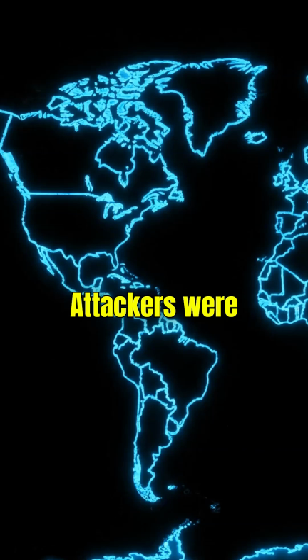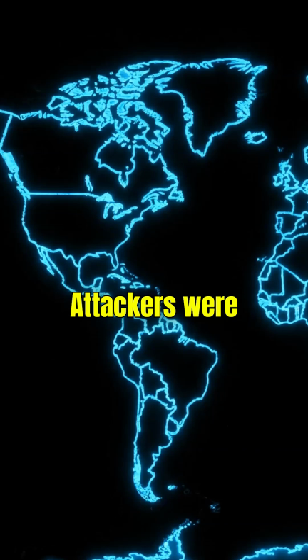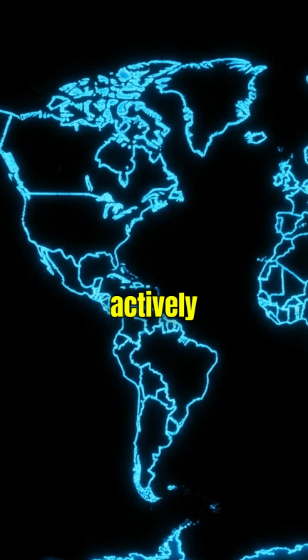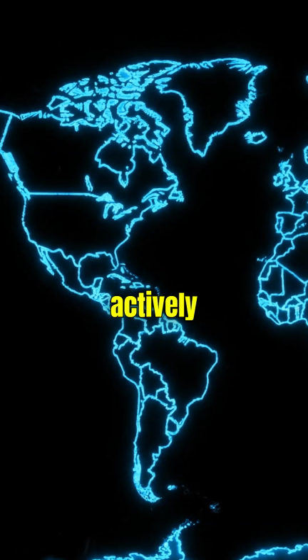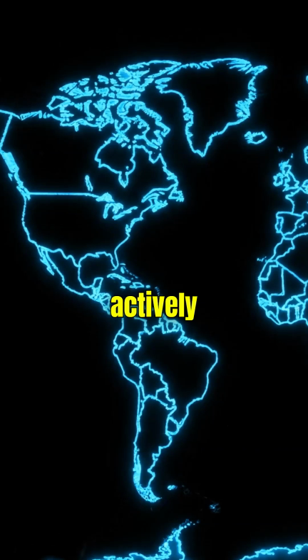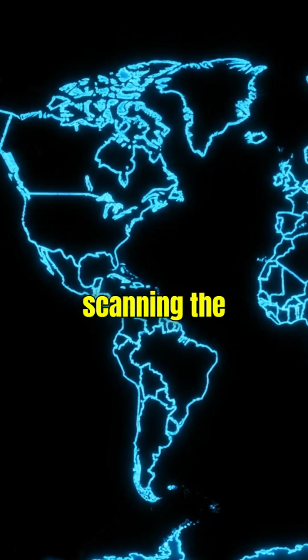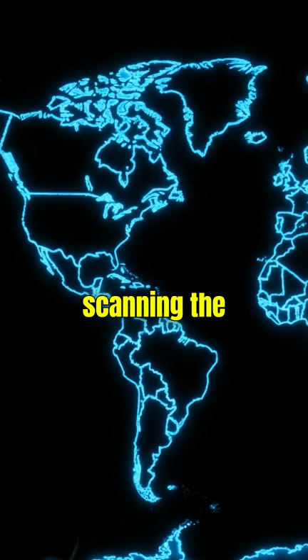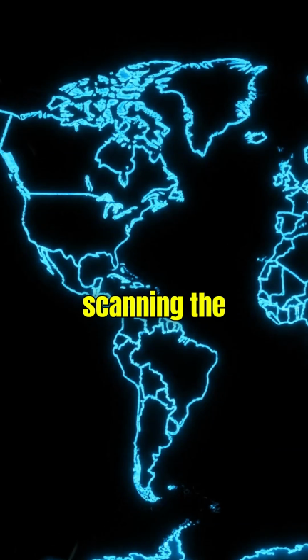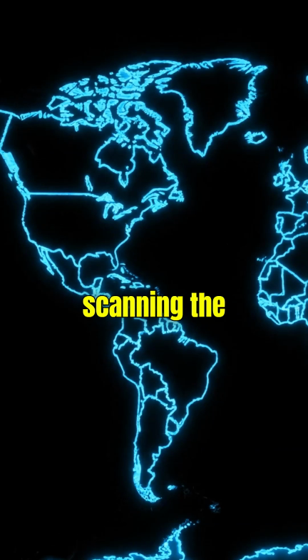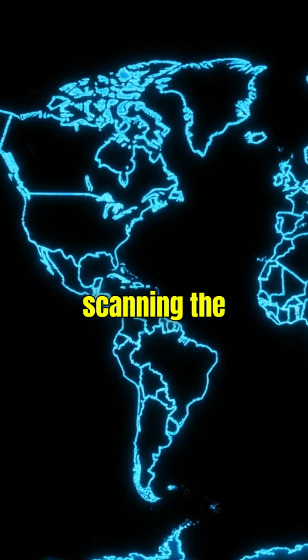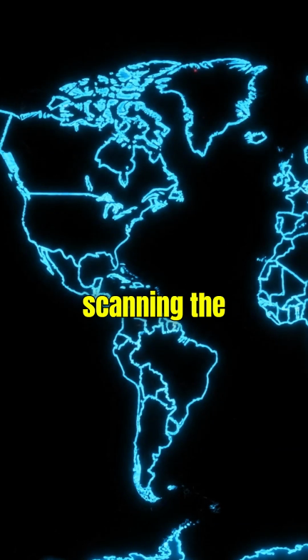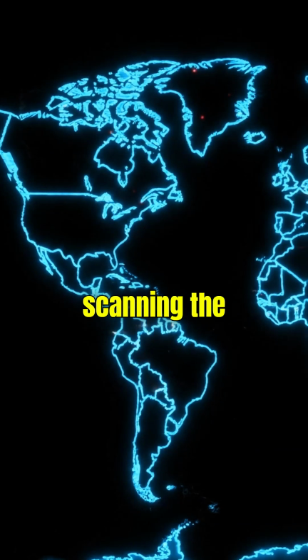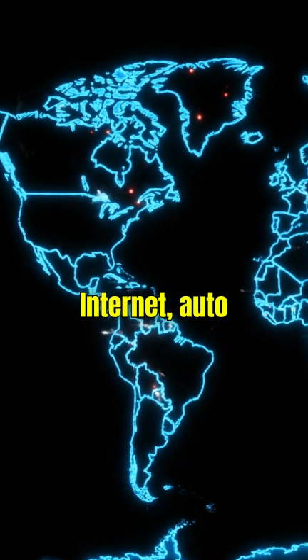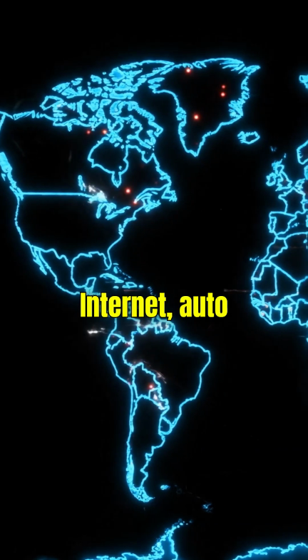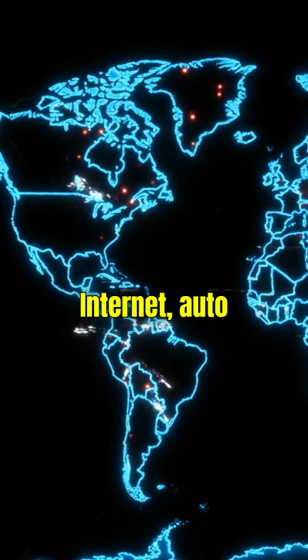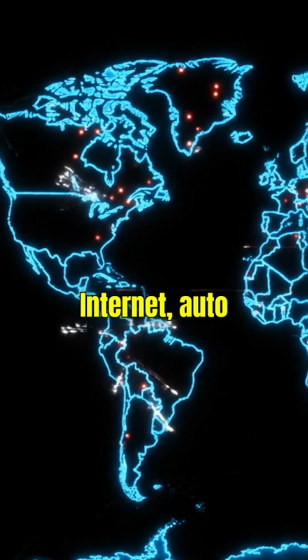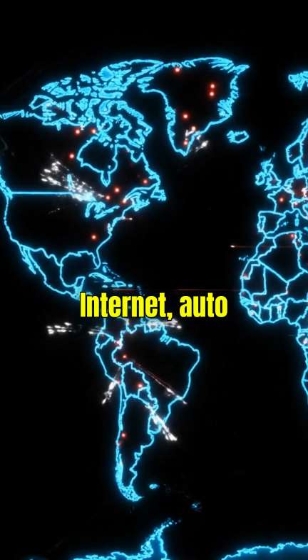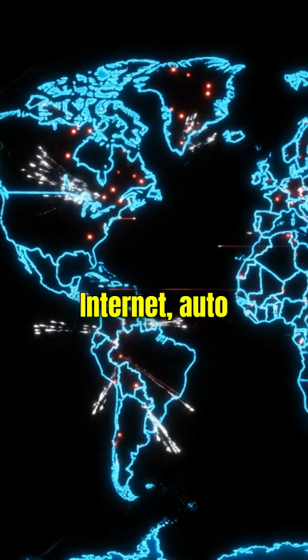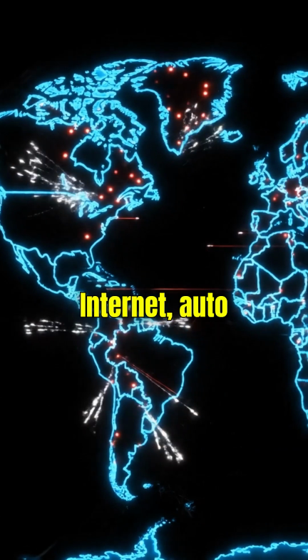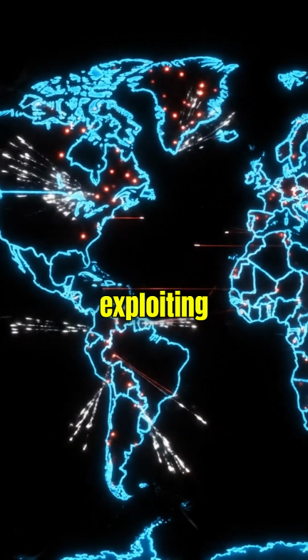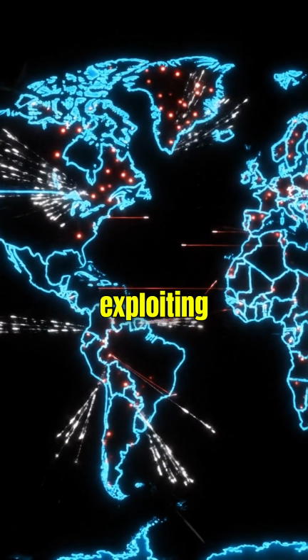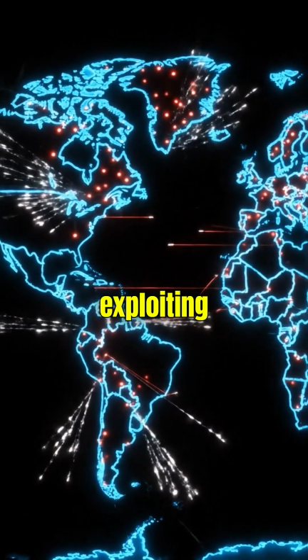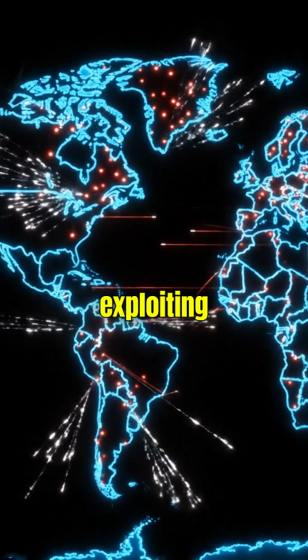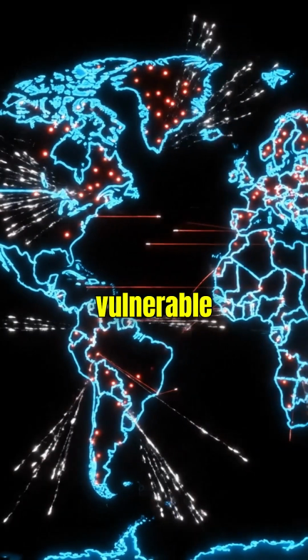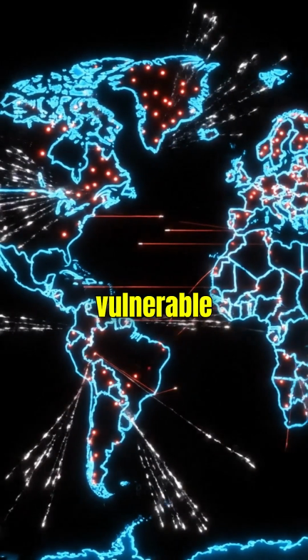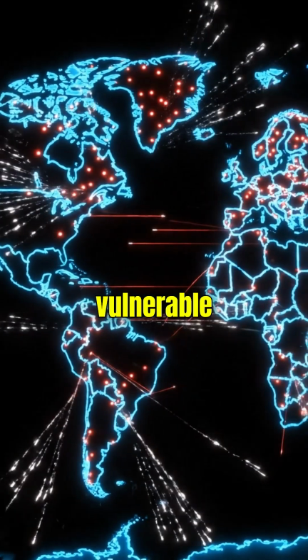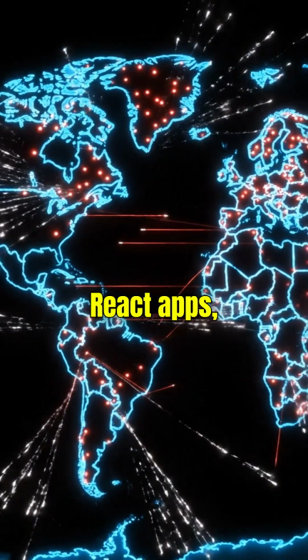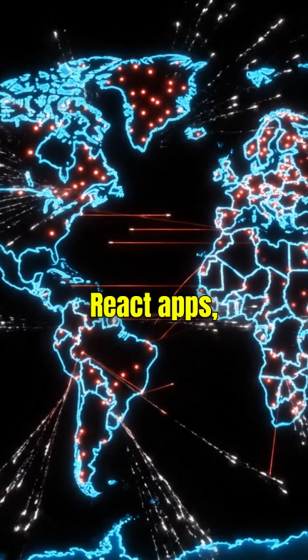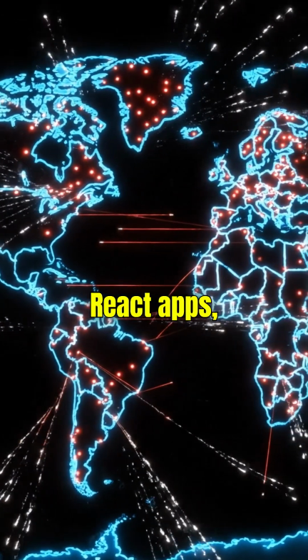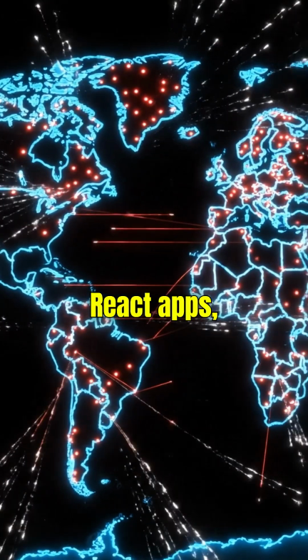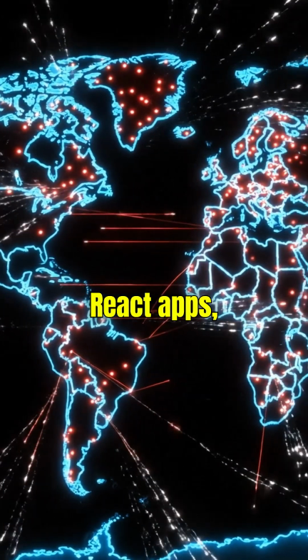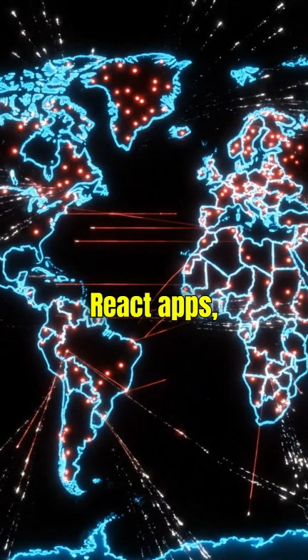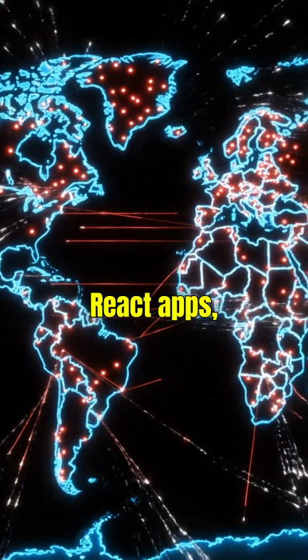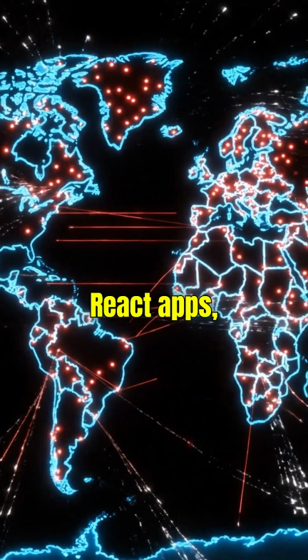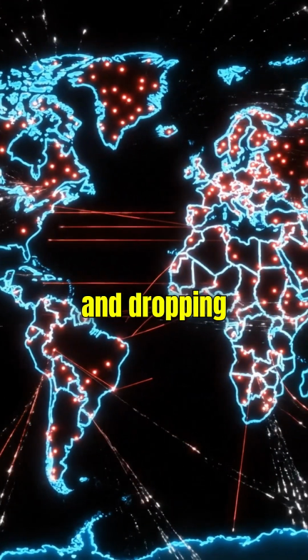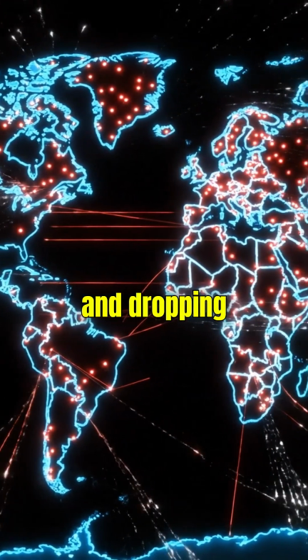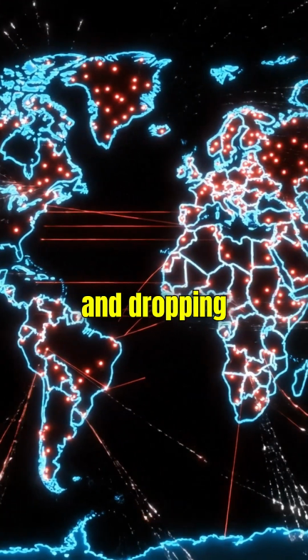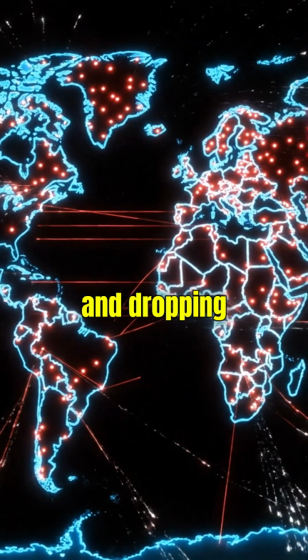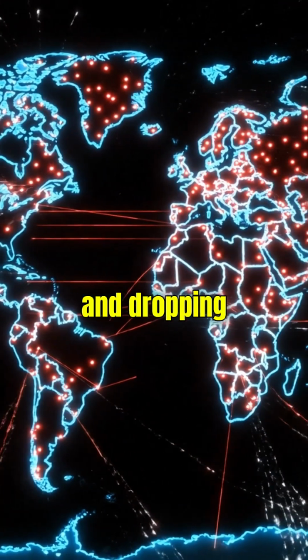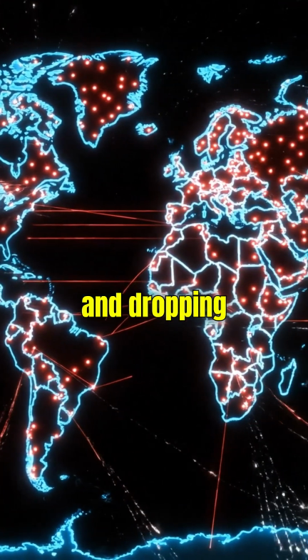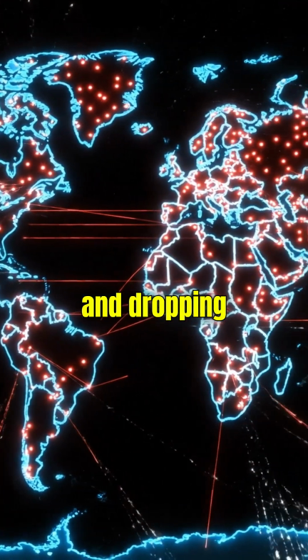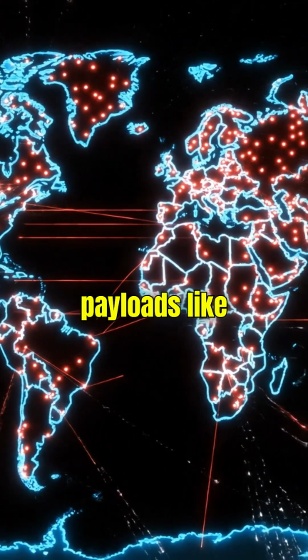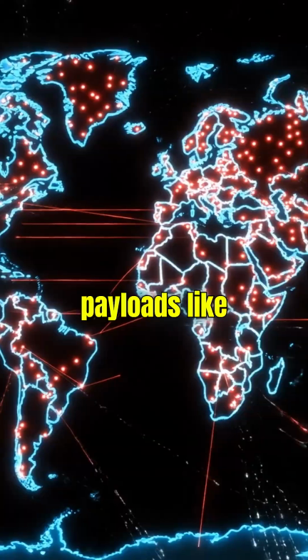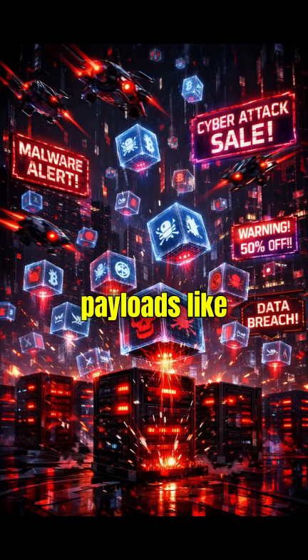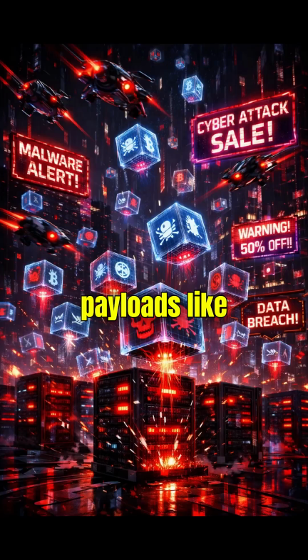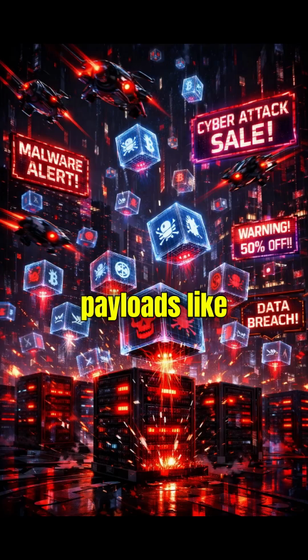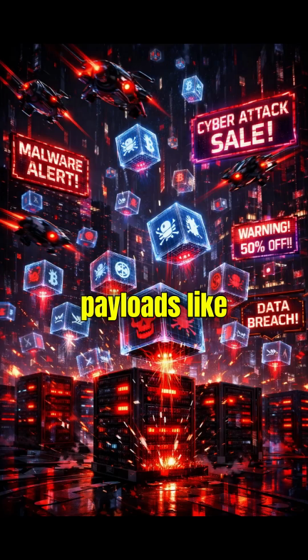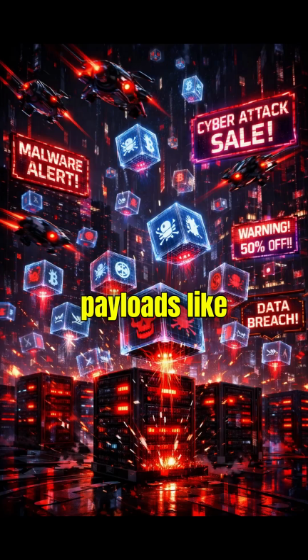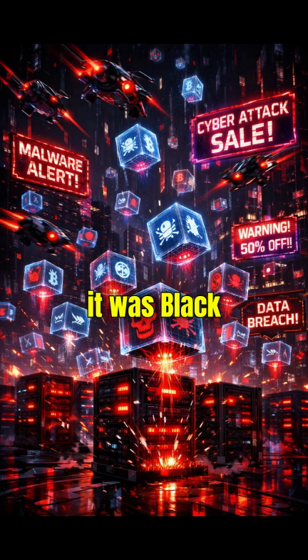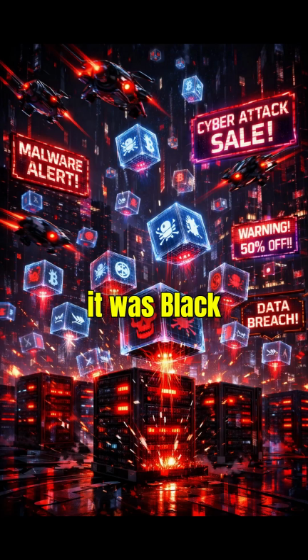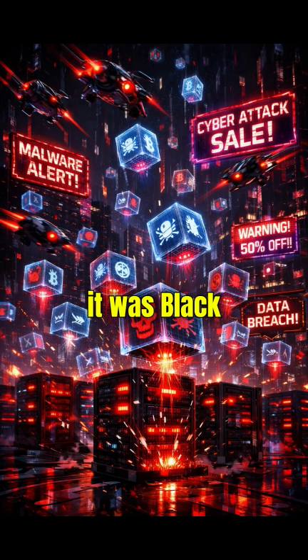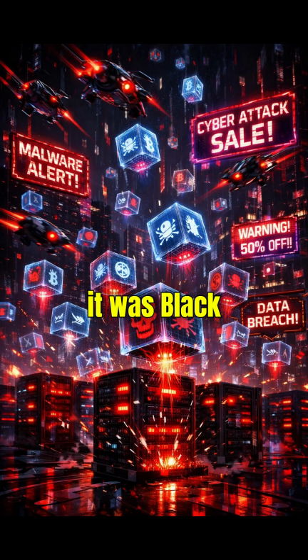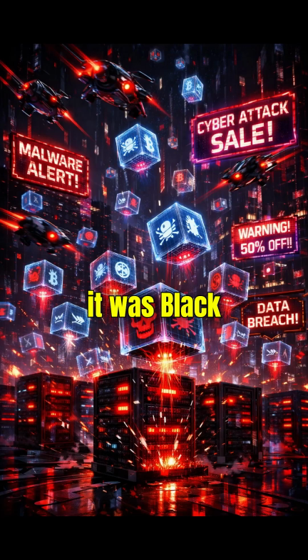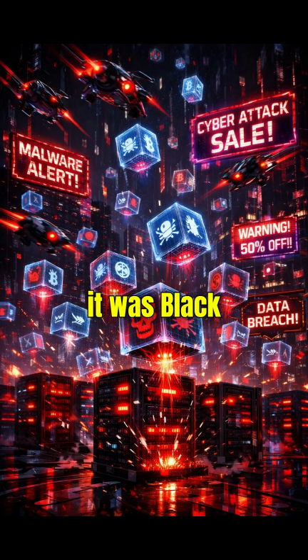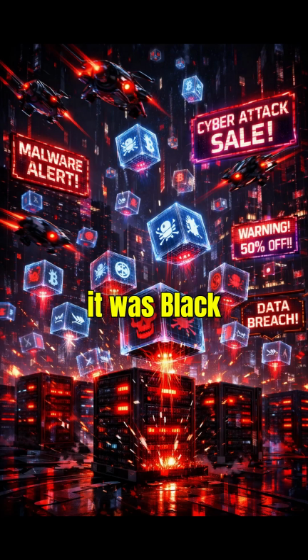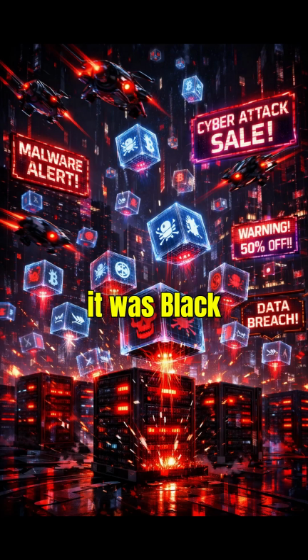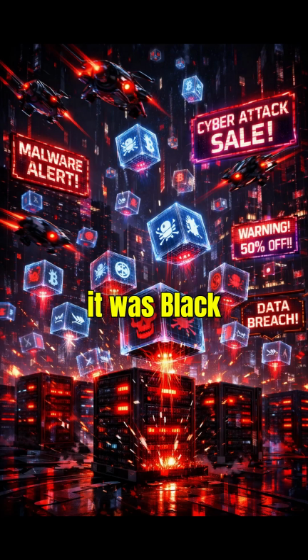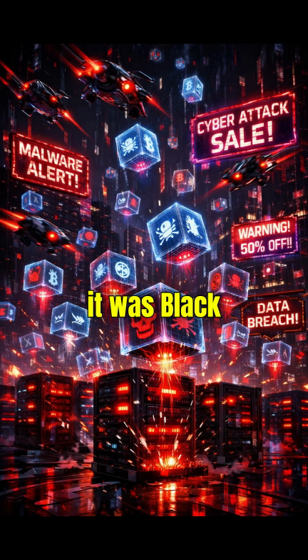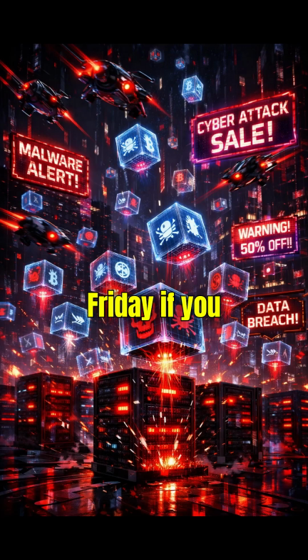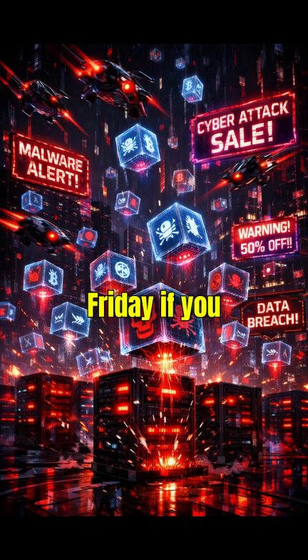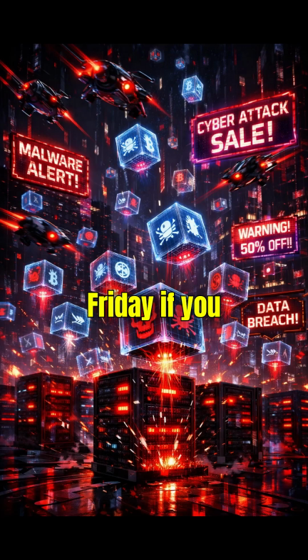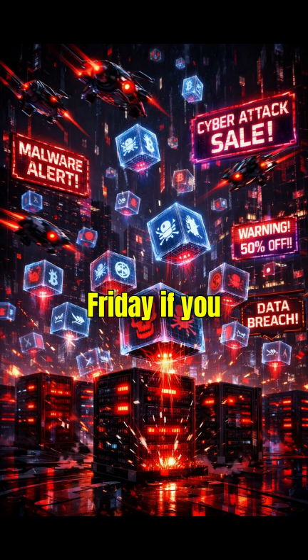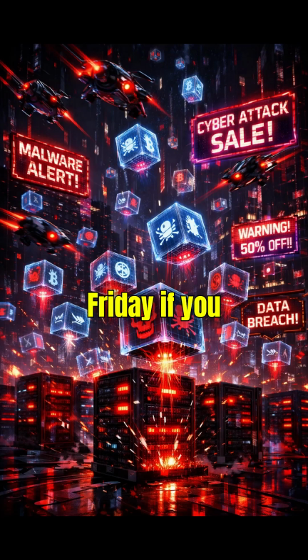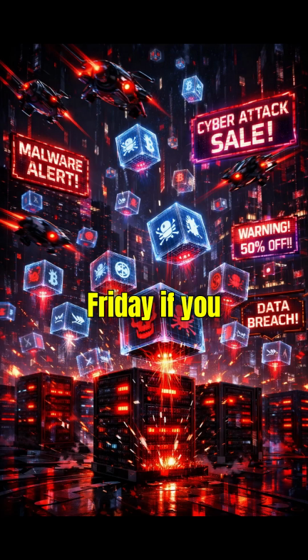Attackers were actively scanning the internet, auto-exploiting vulnerable React apps, and dropping payloads like it was Black Friday.